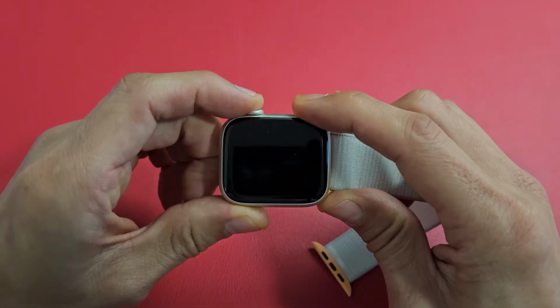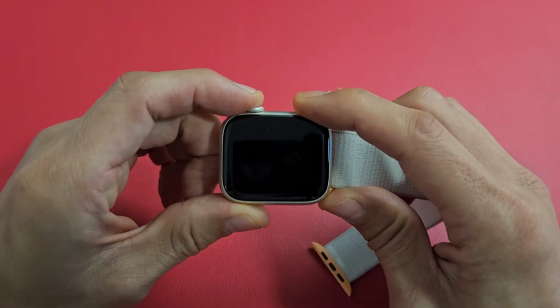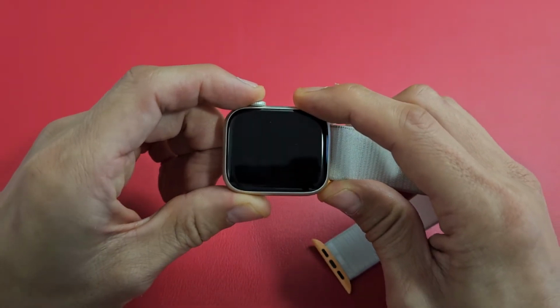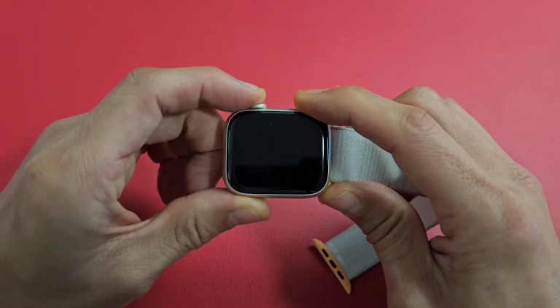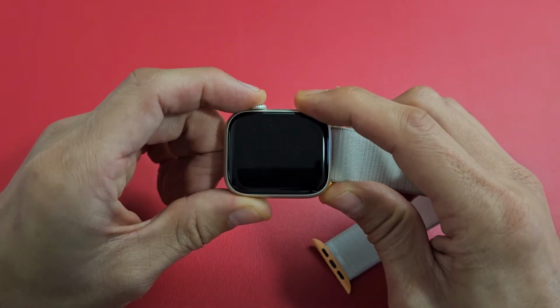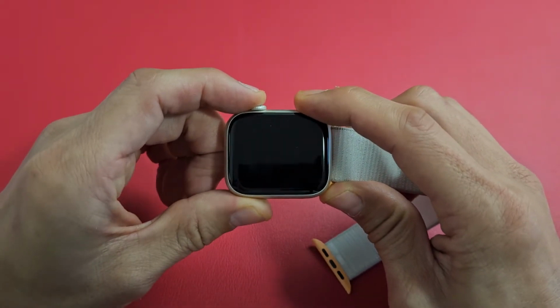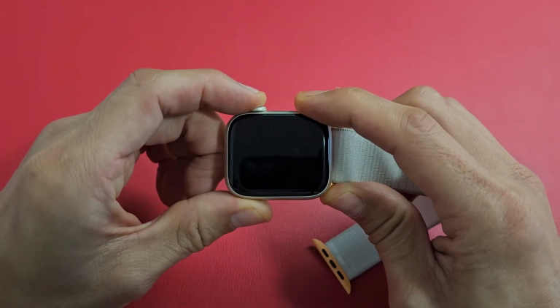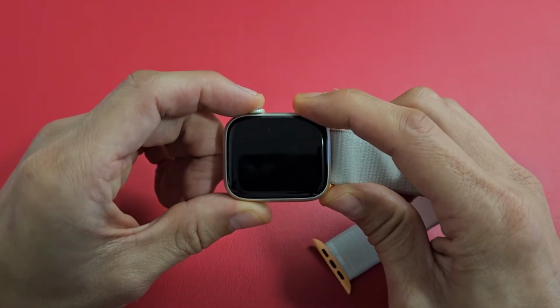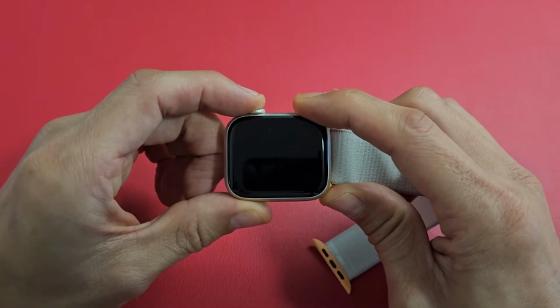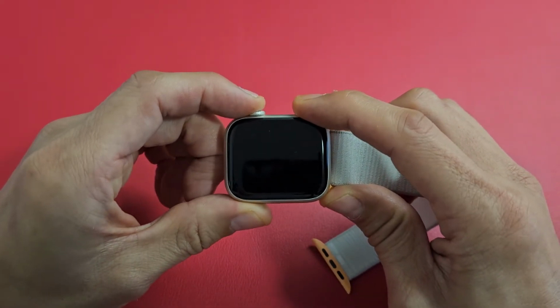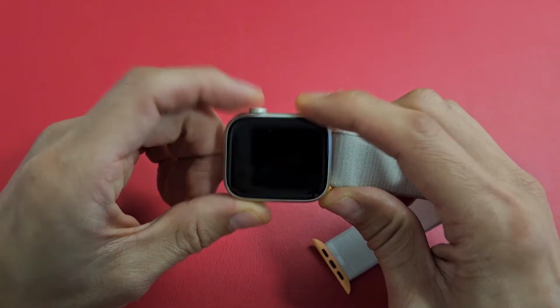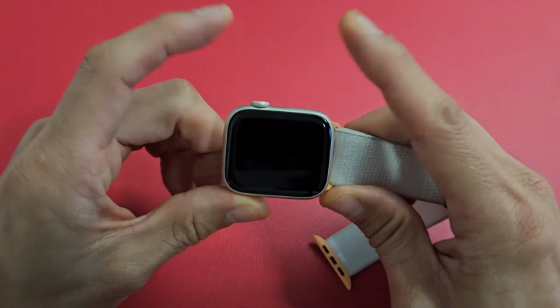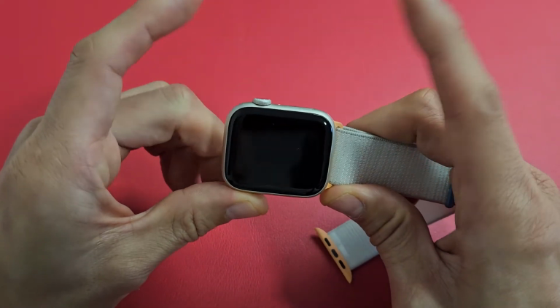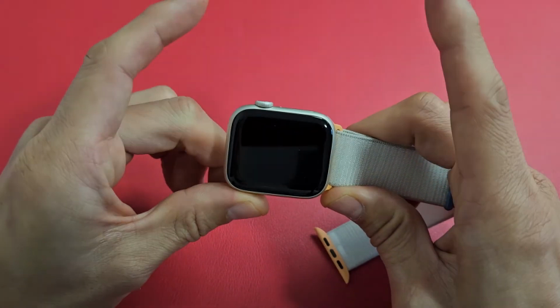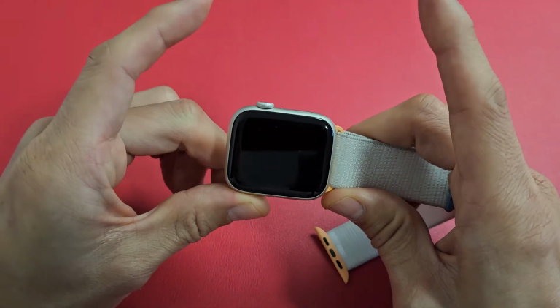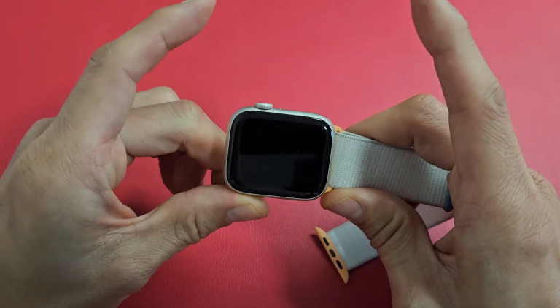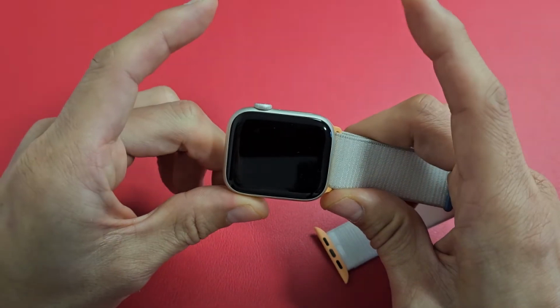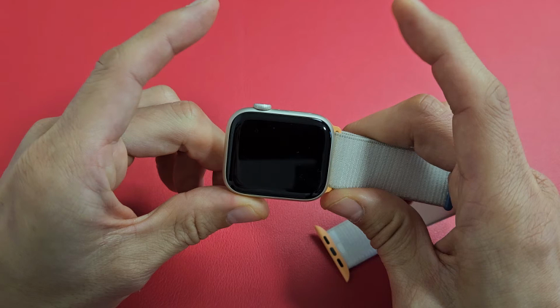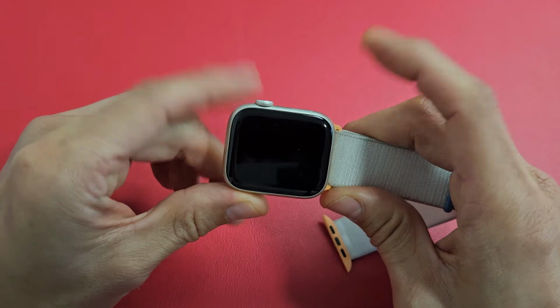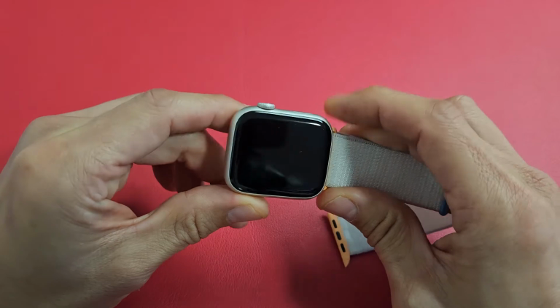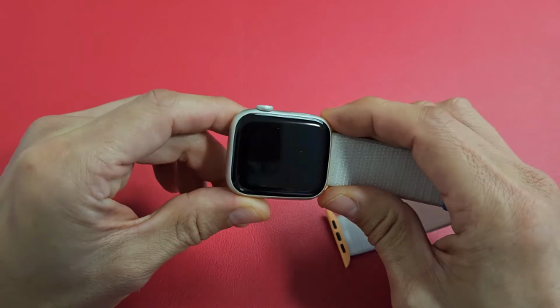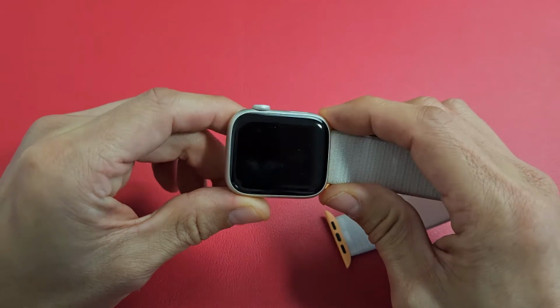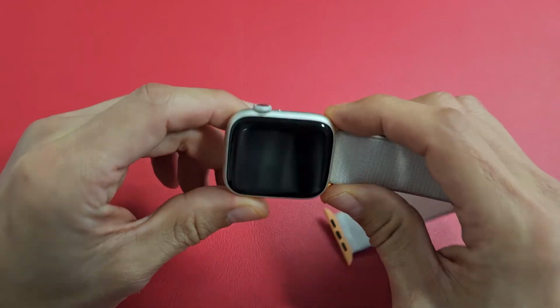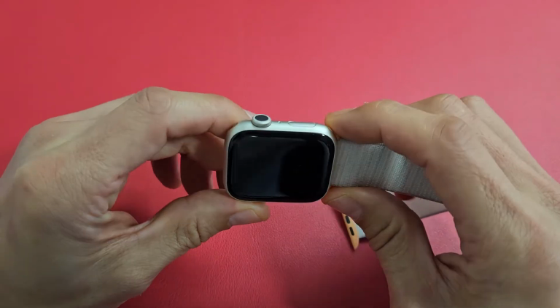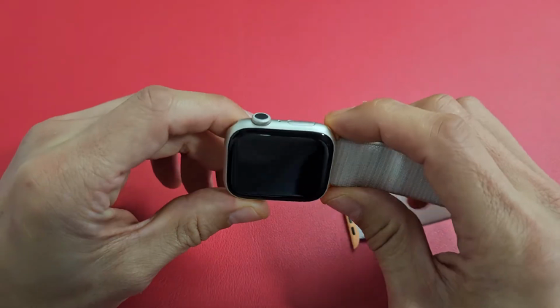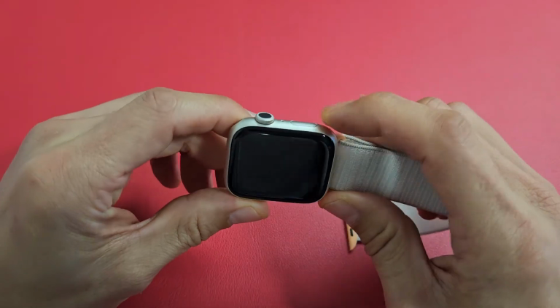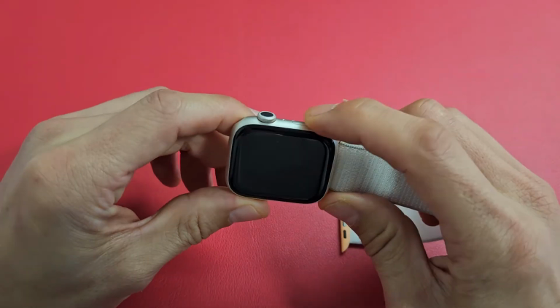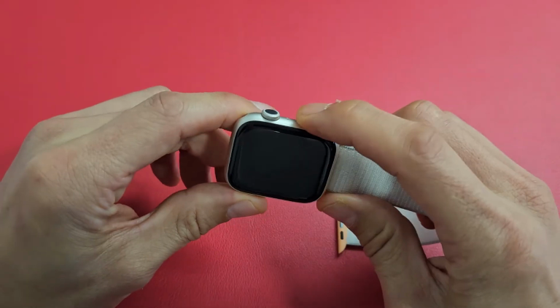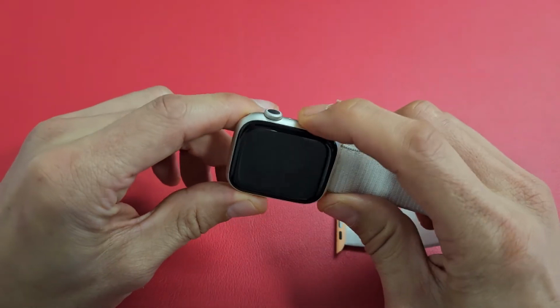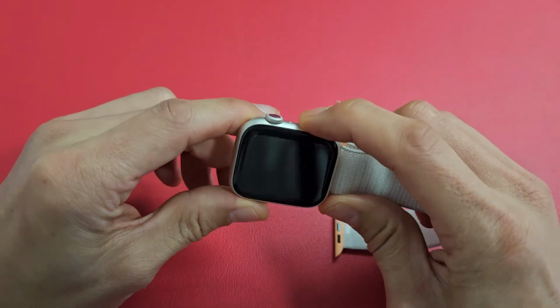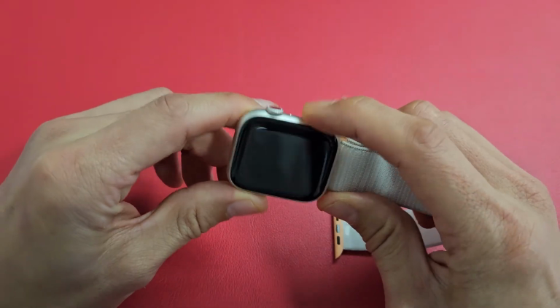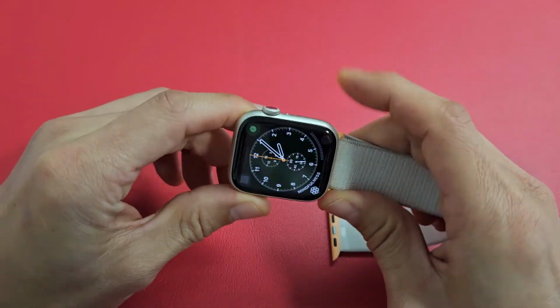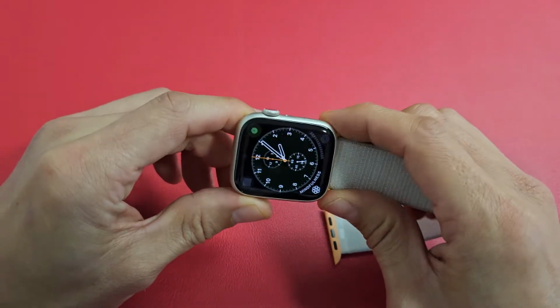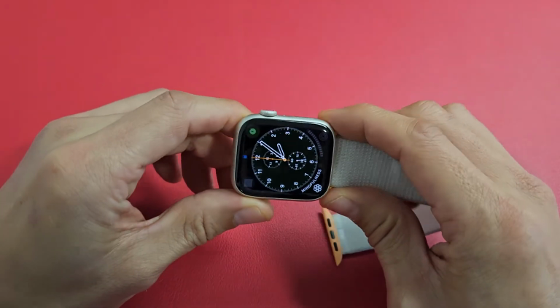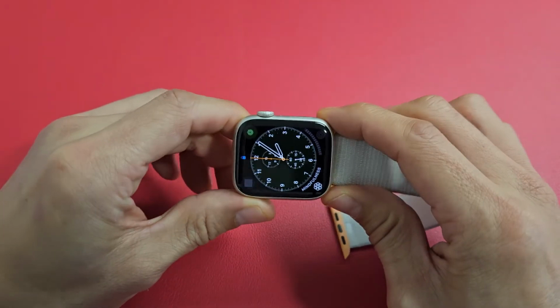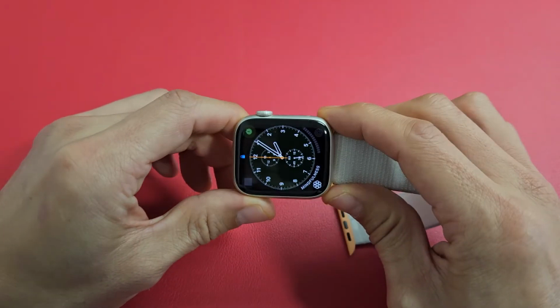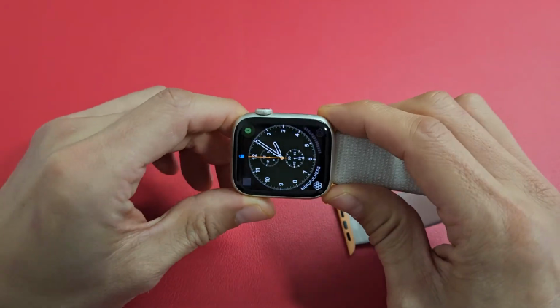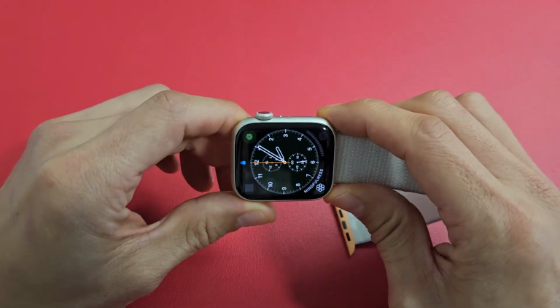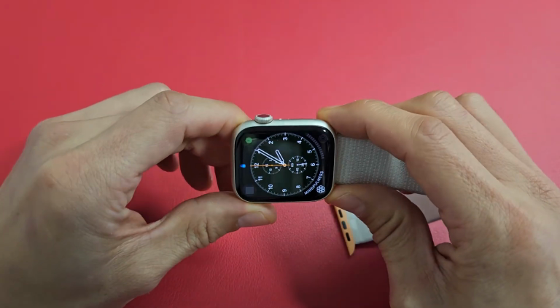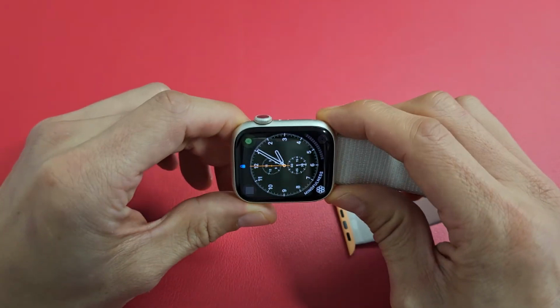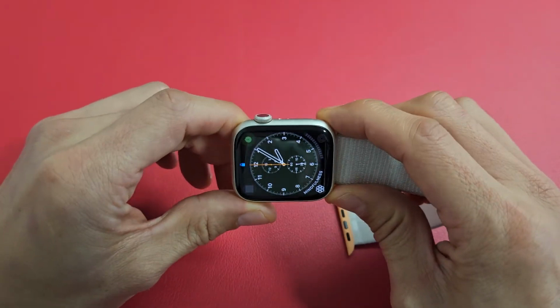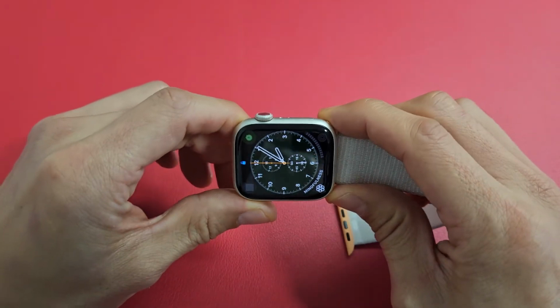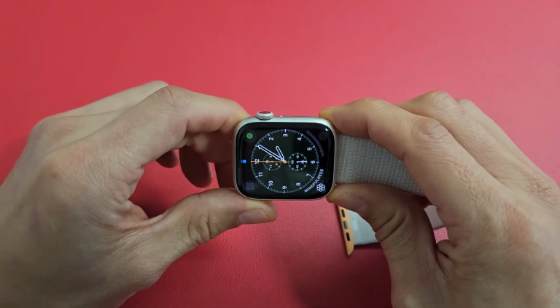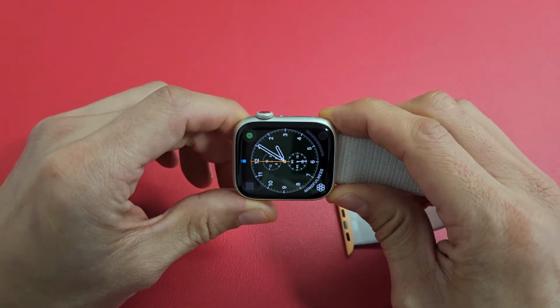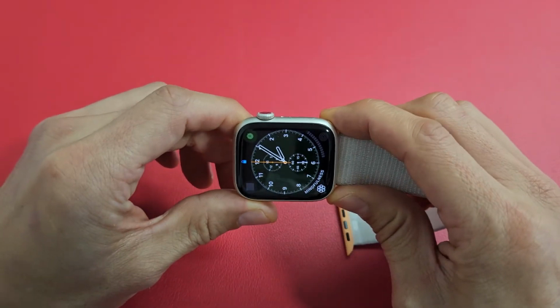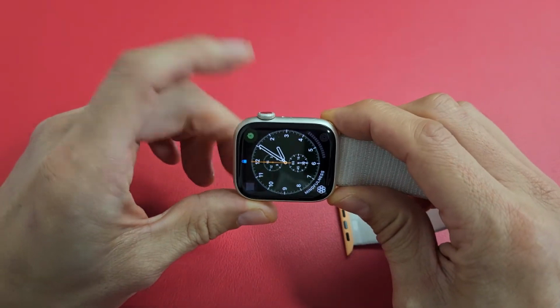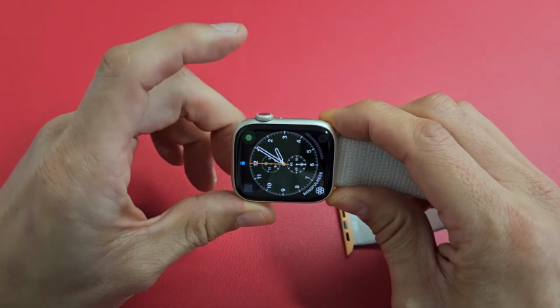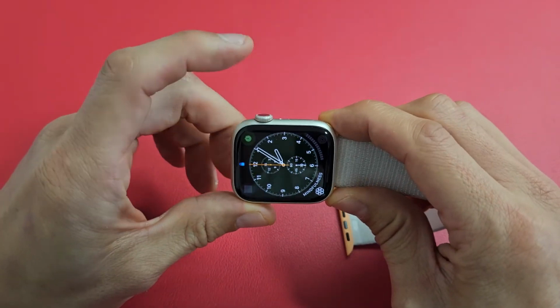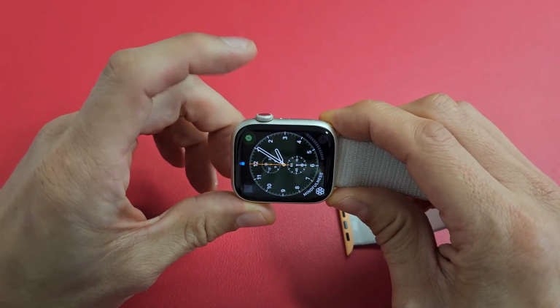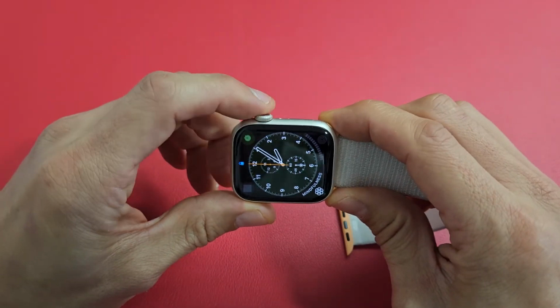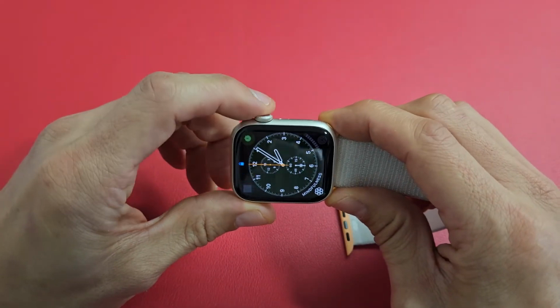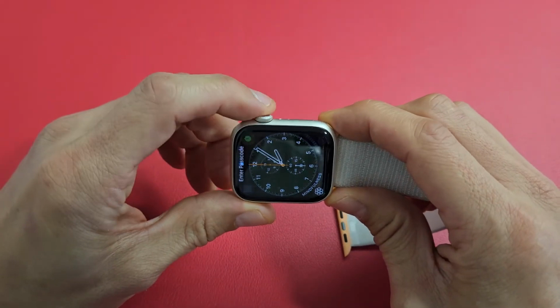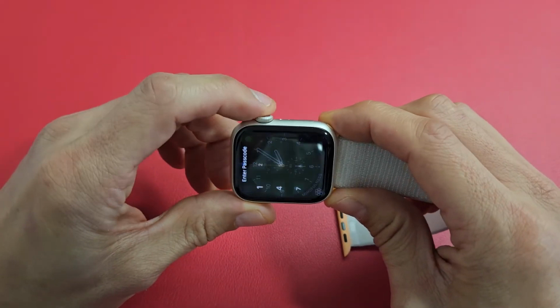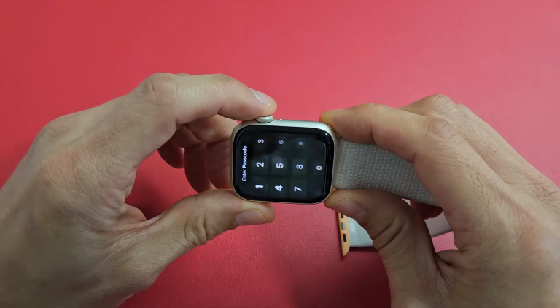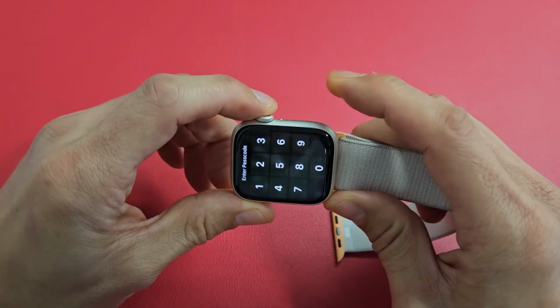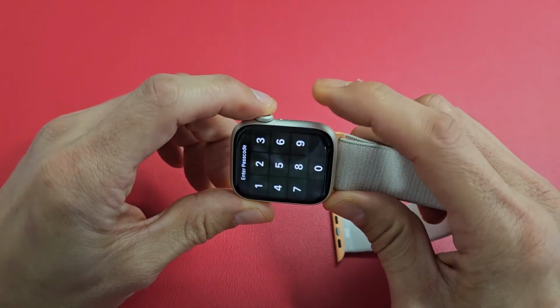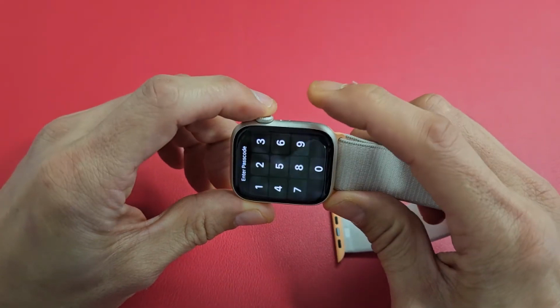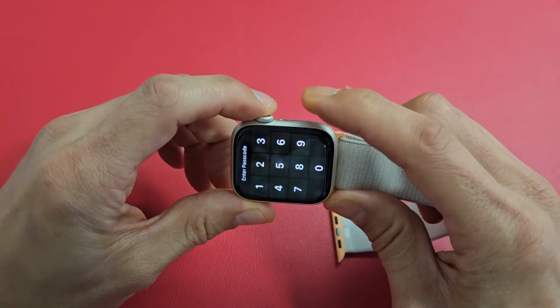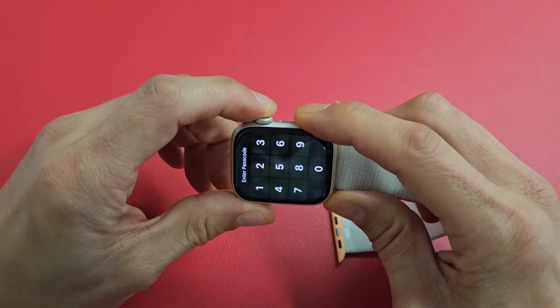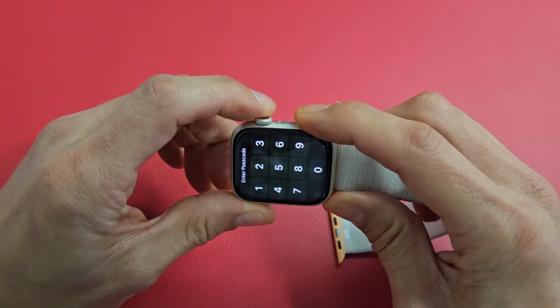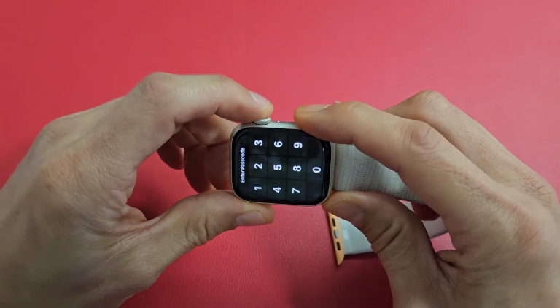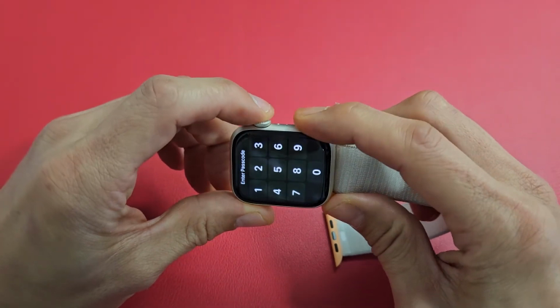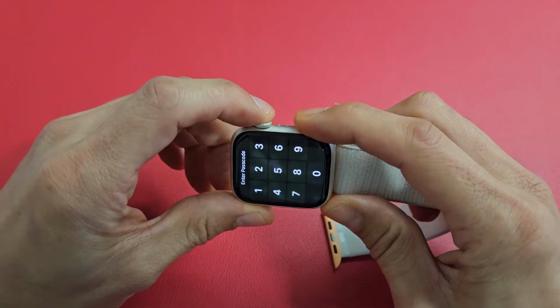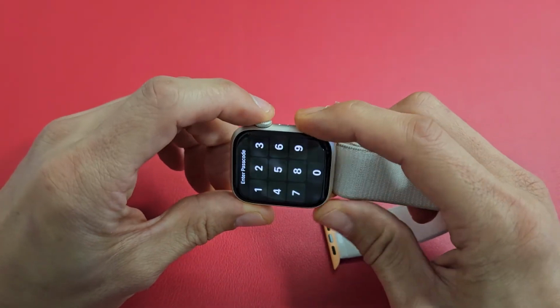Once the Apple logo appears, then let go. We'll do it together here — let's force a restart now. Digital crown, side button.